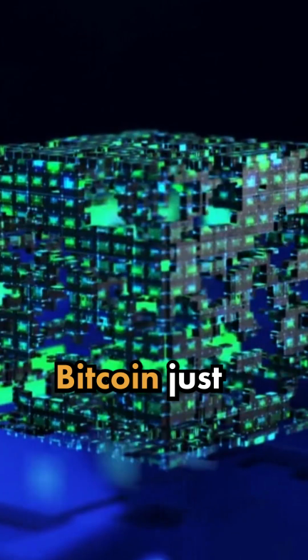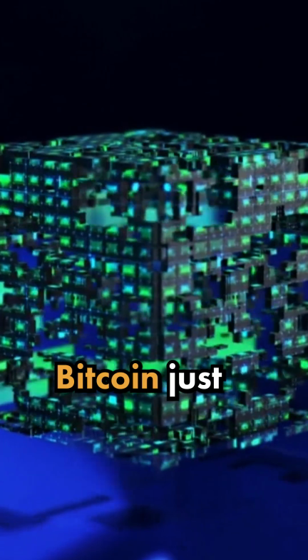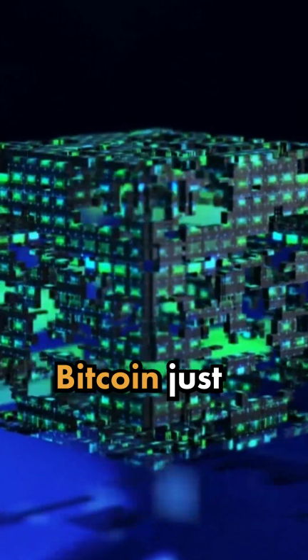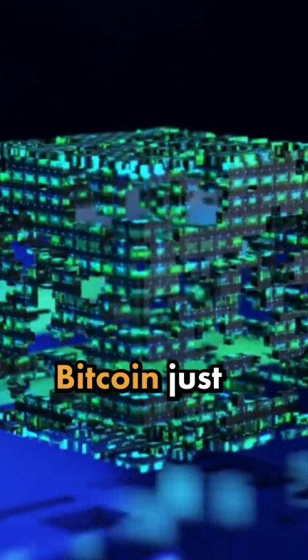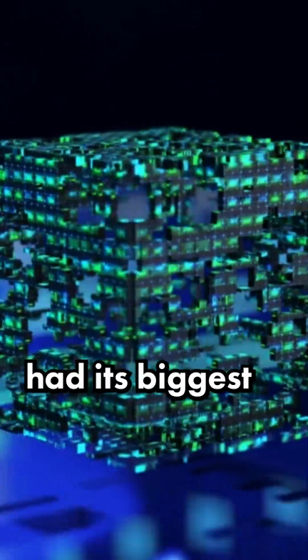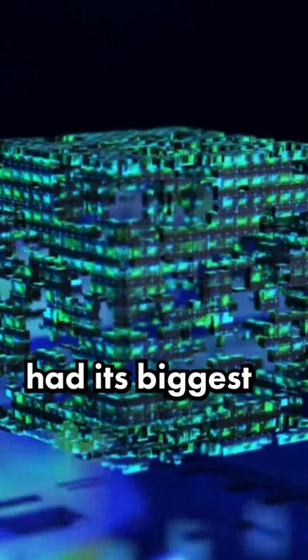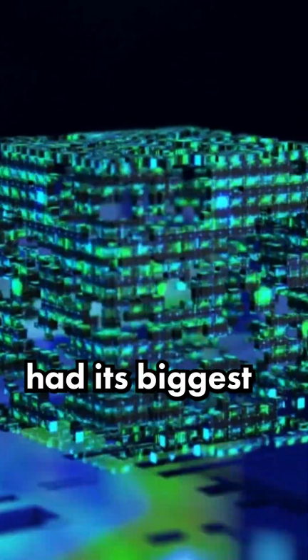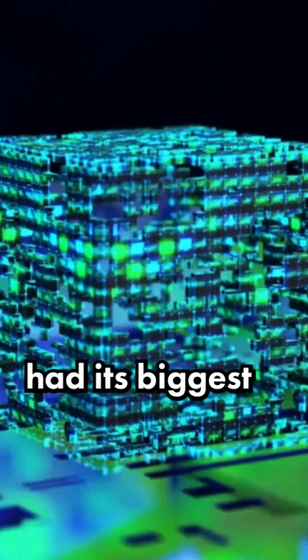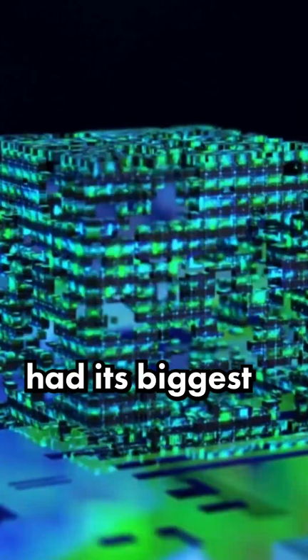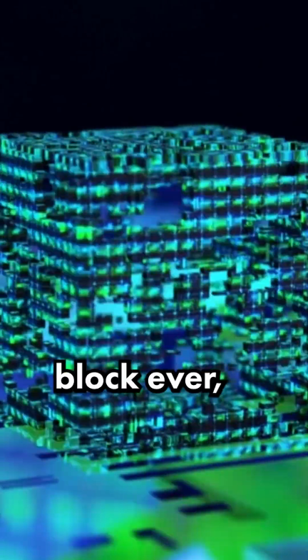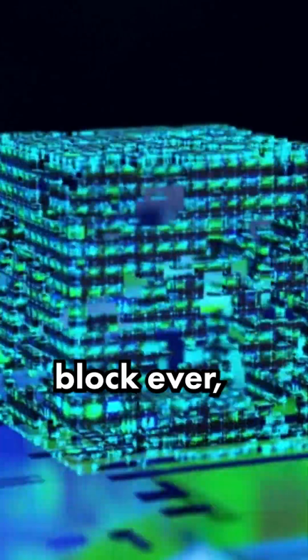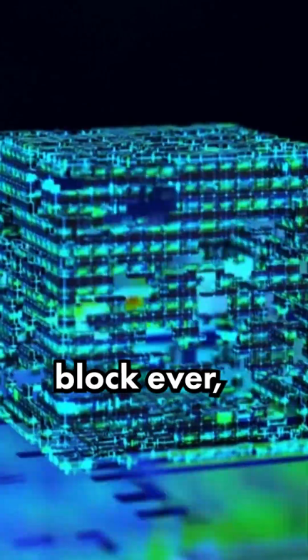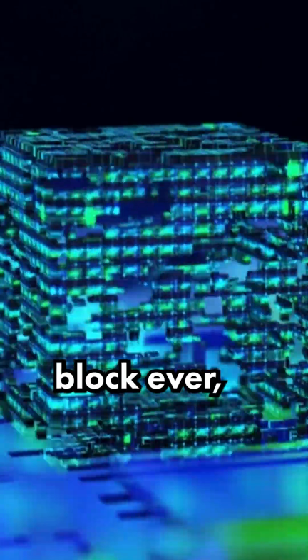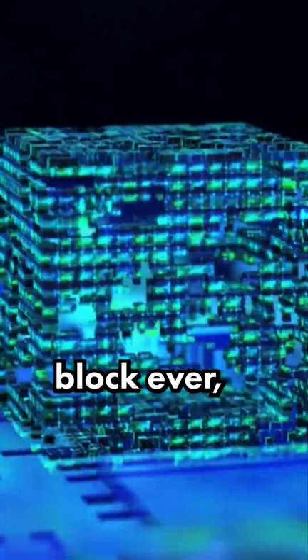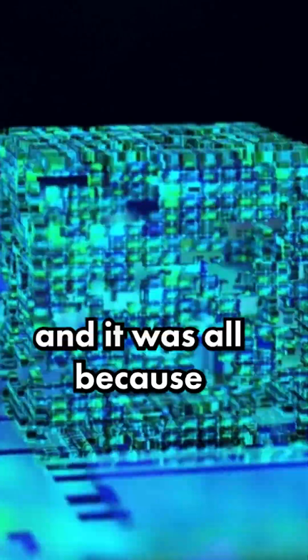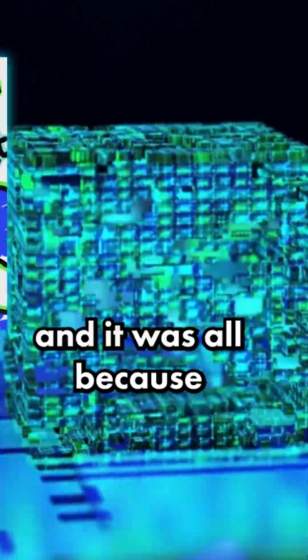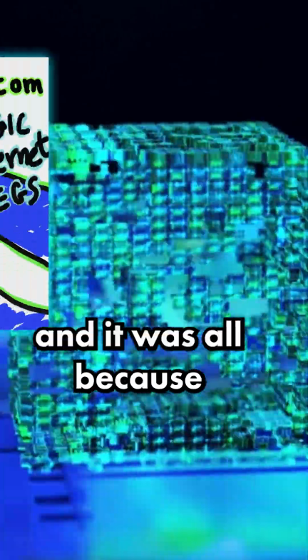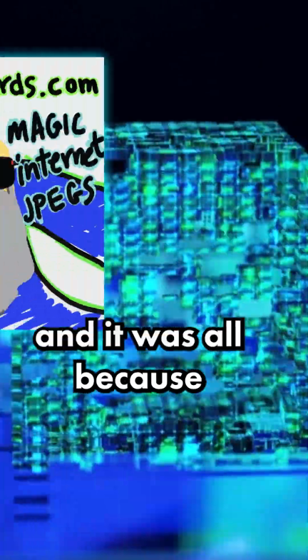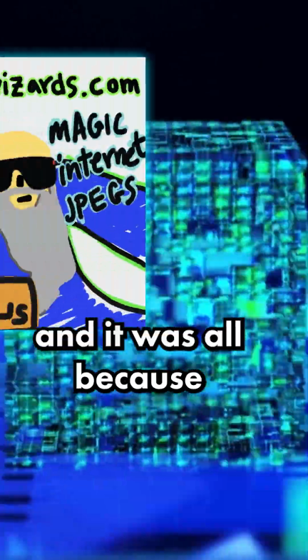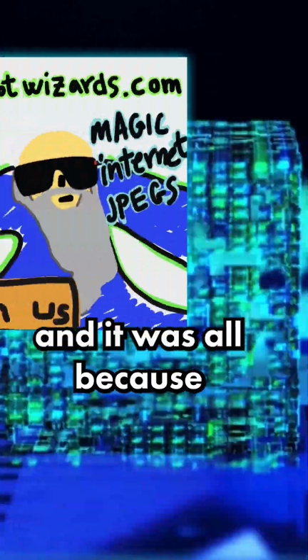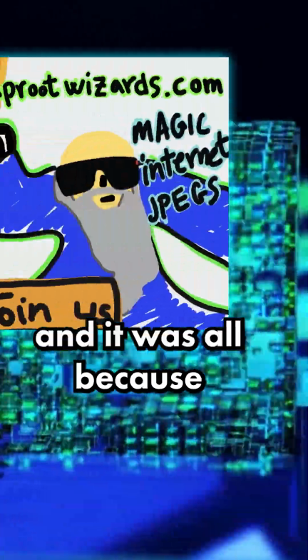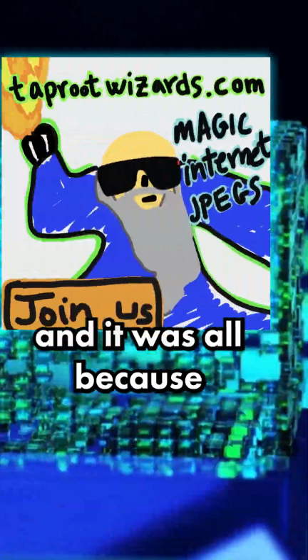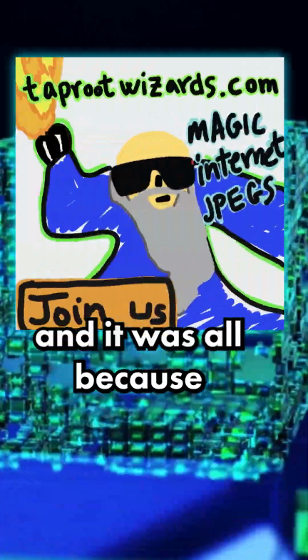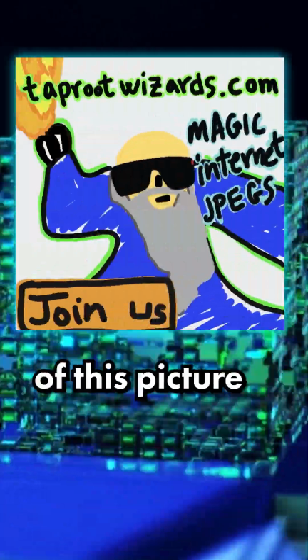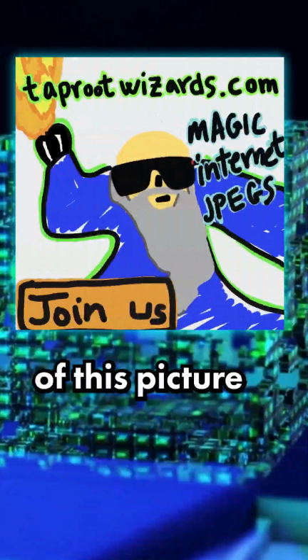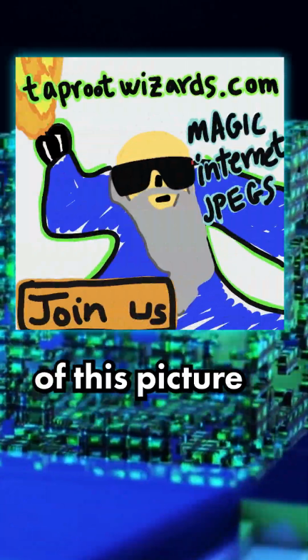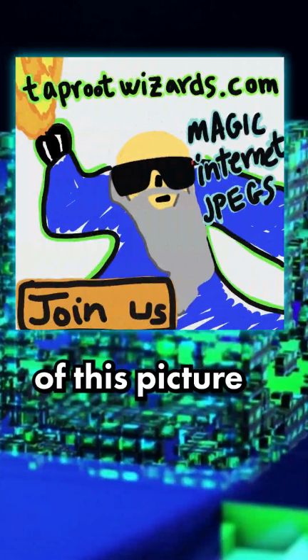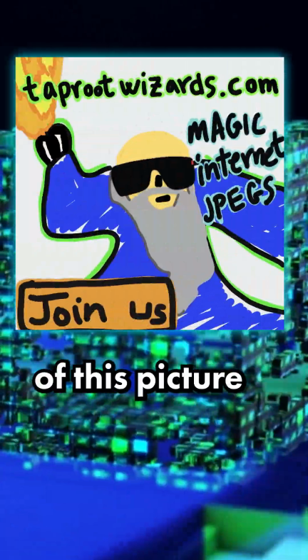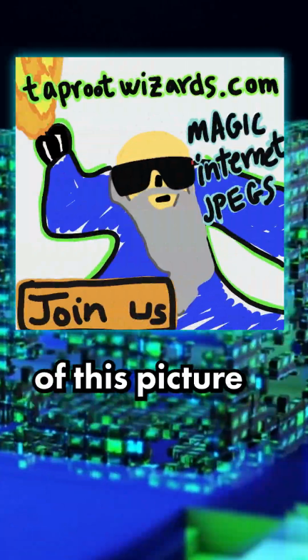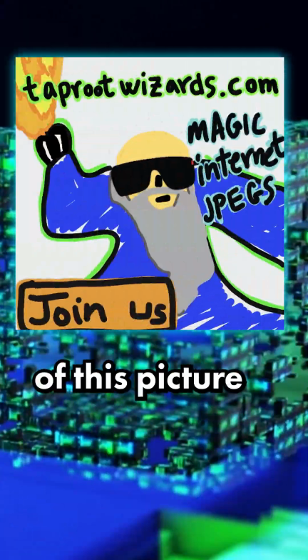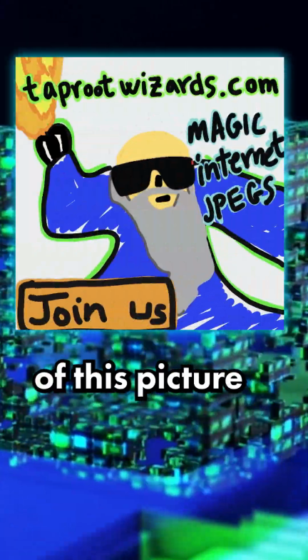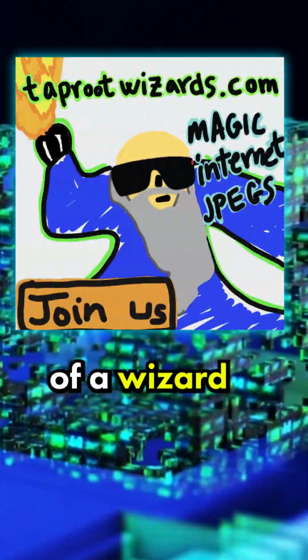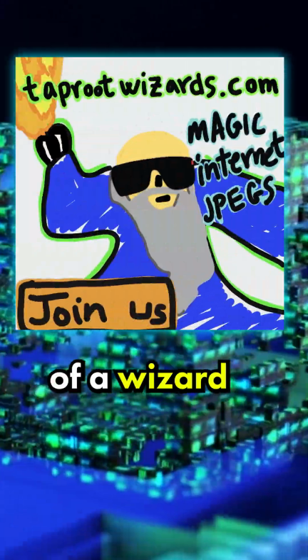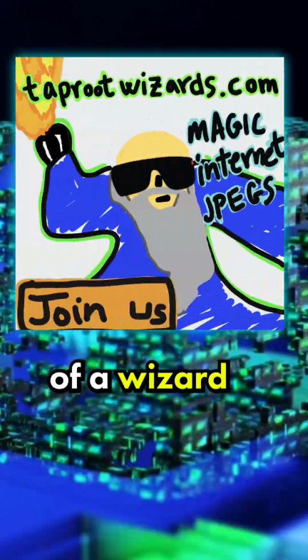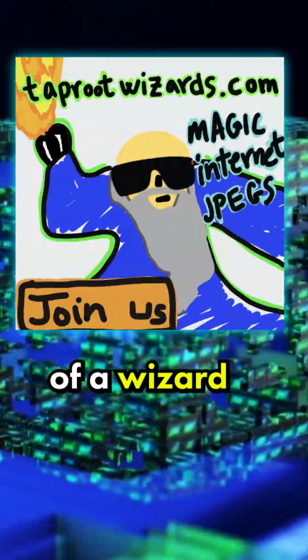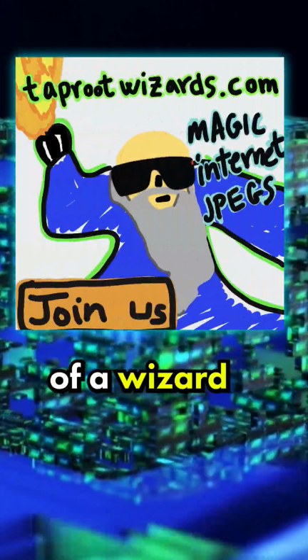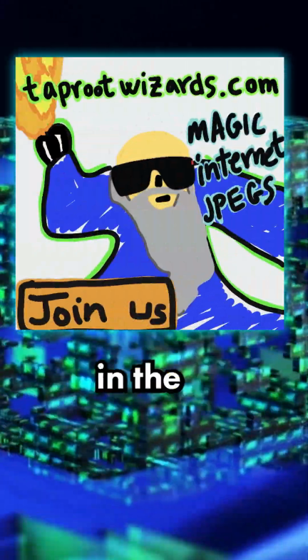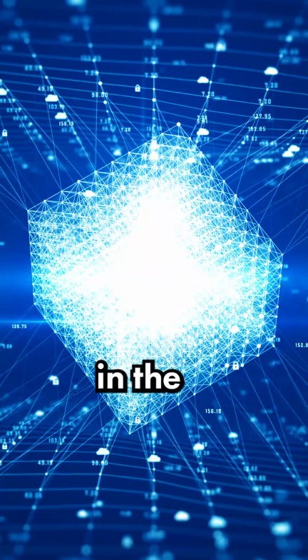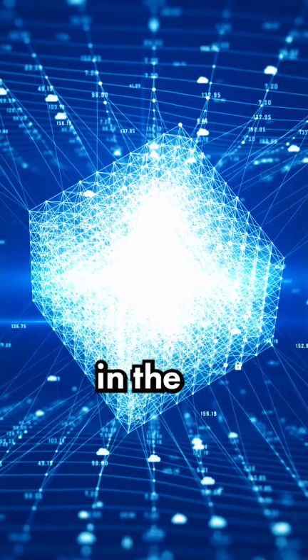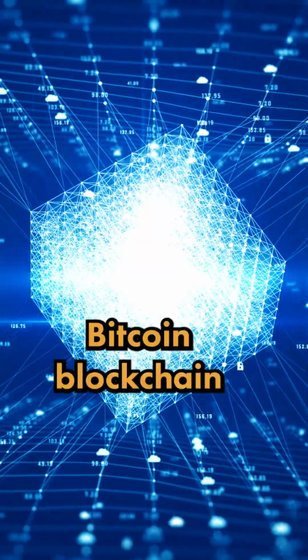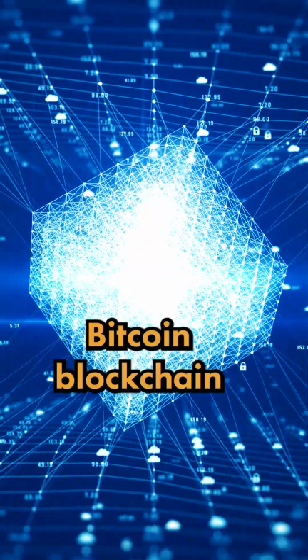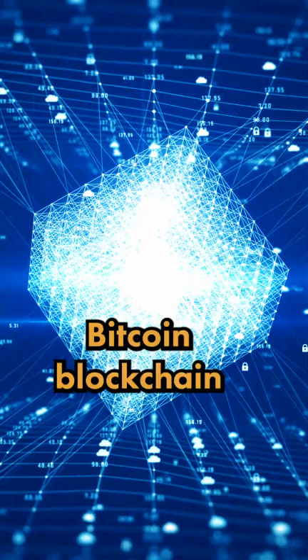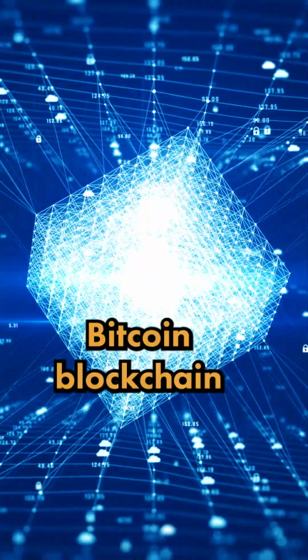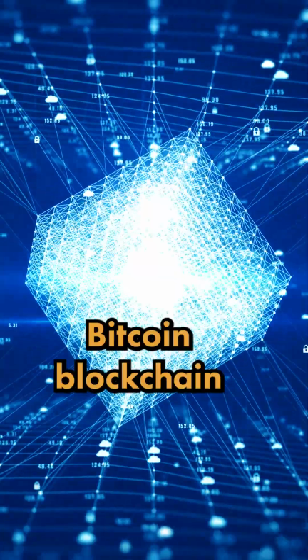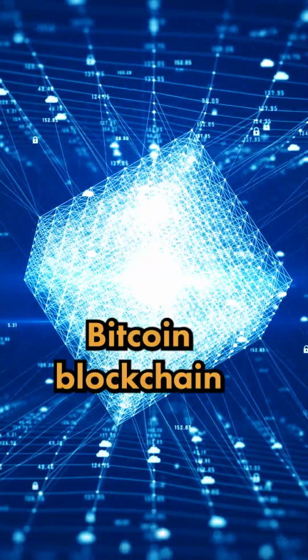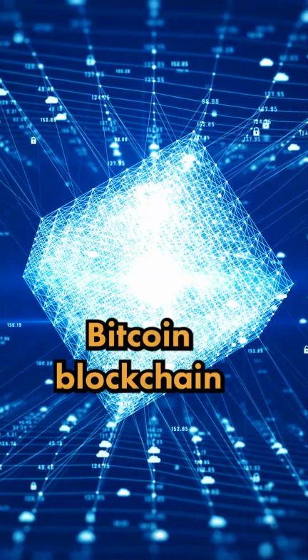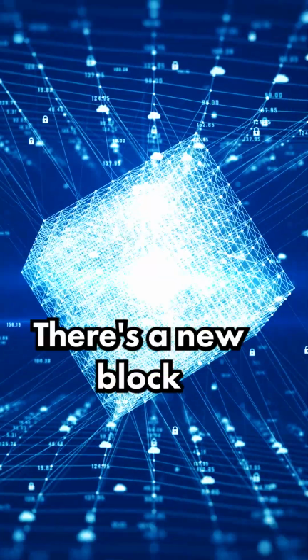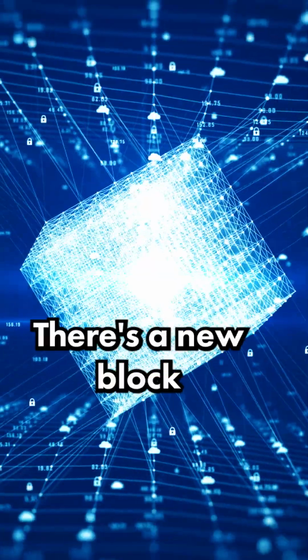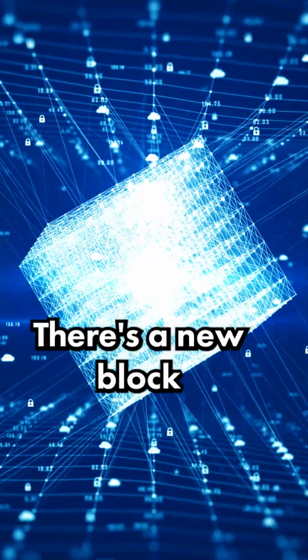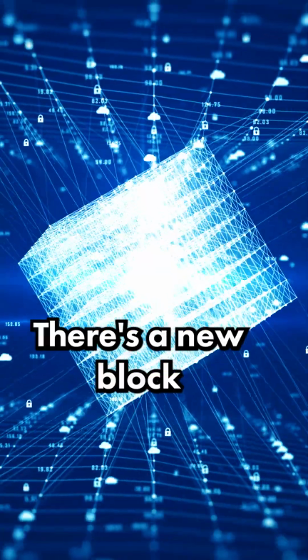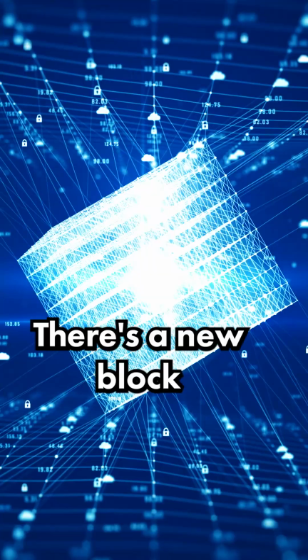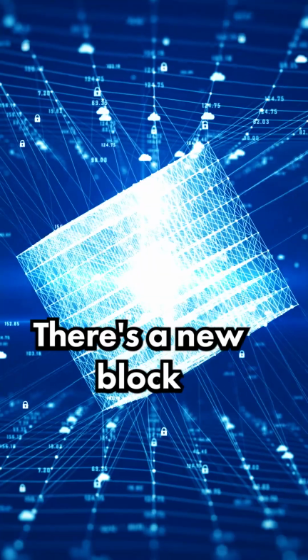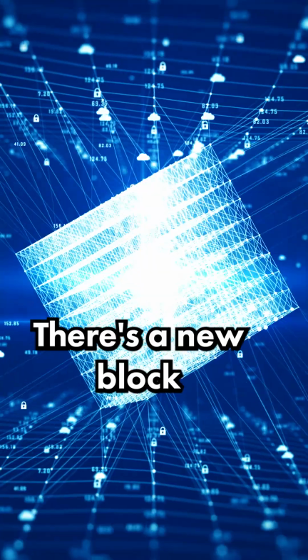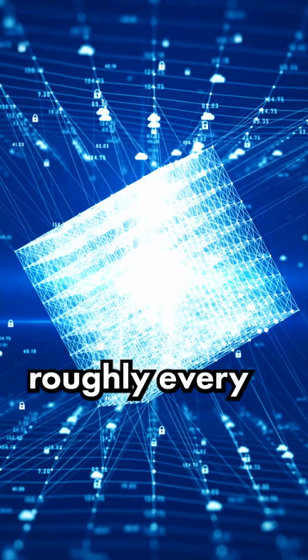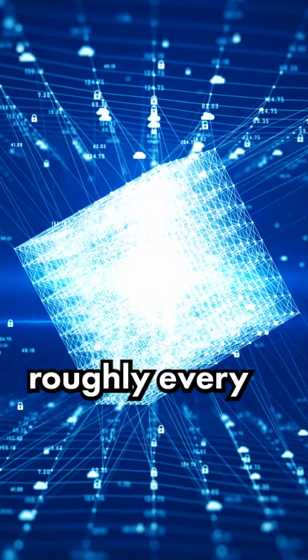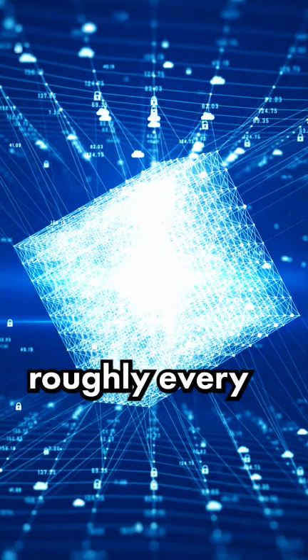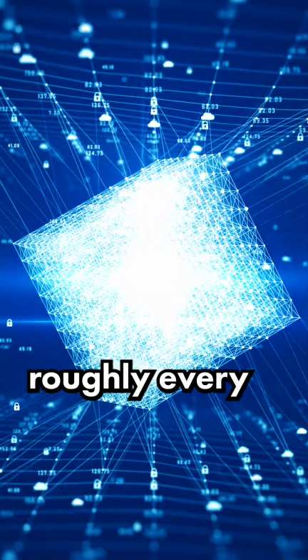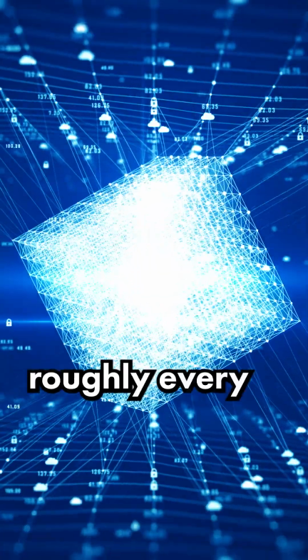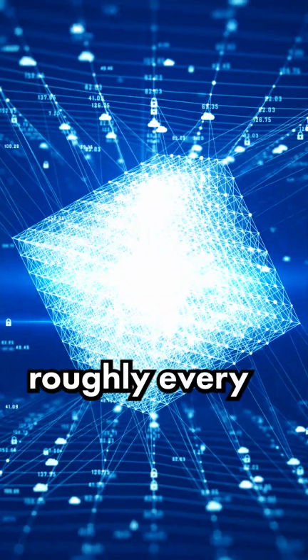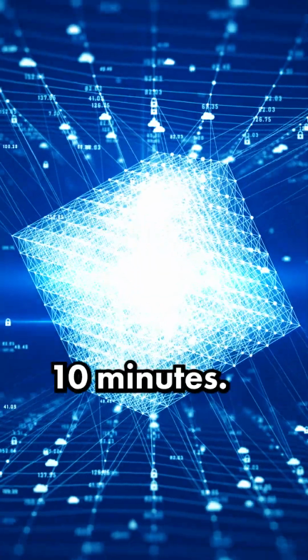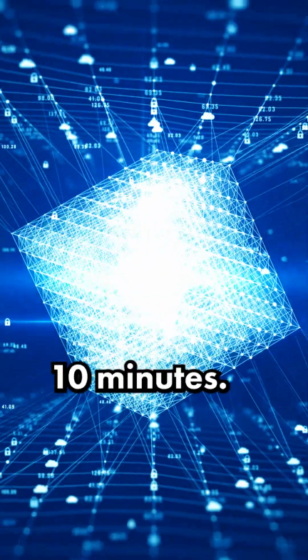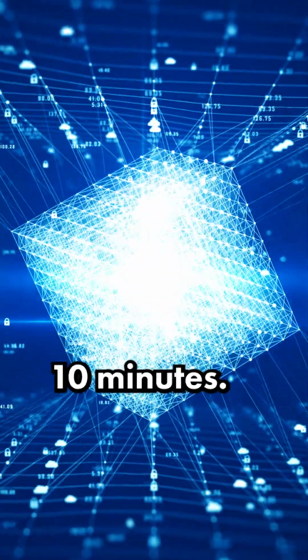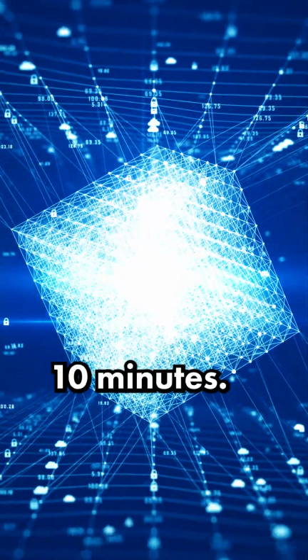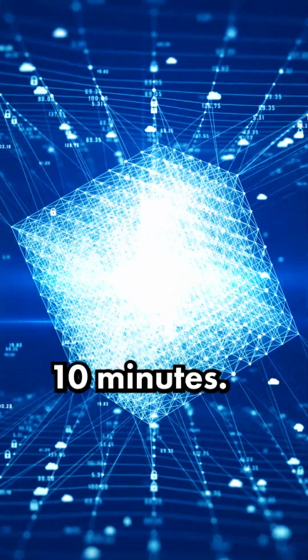Bitcoin just had its biggest block ever, and it was all because of this picture of a wizard. In the Bitcoin blockchain, there's a new block roughly every 10 minutes.